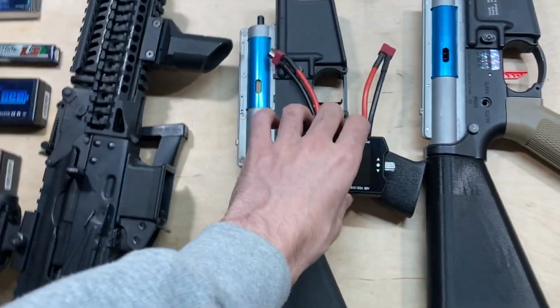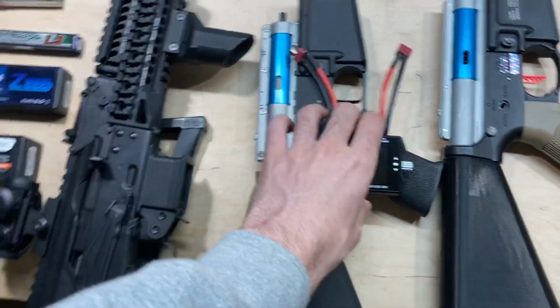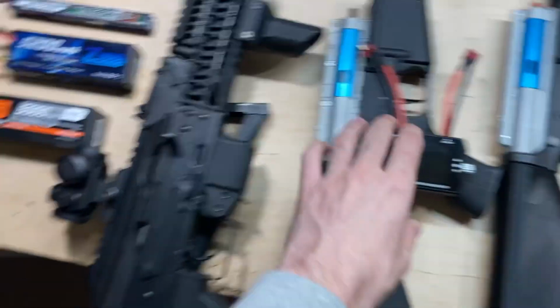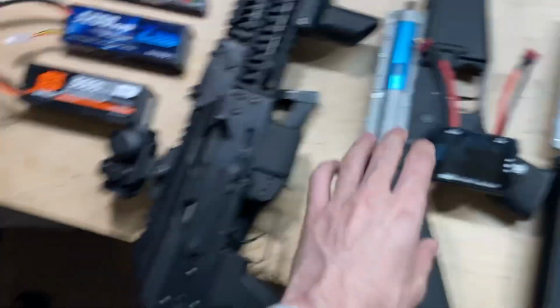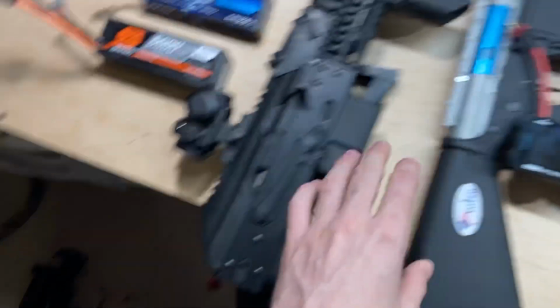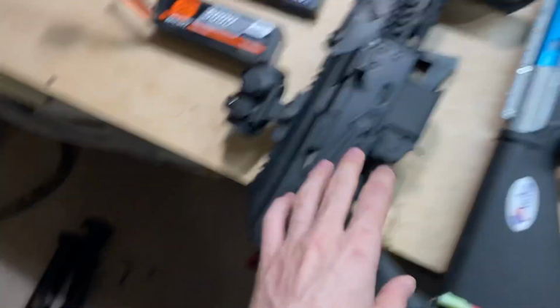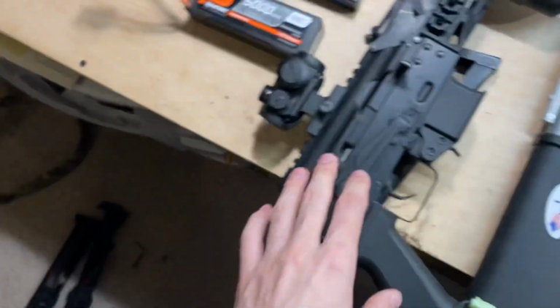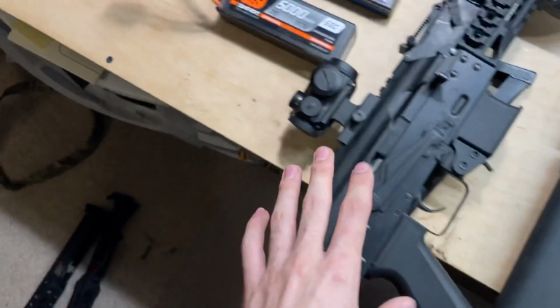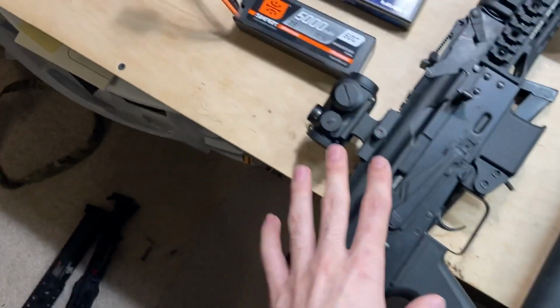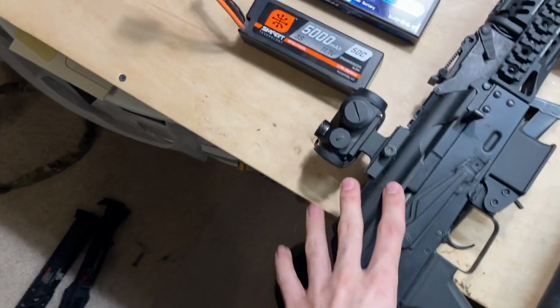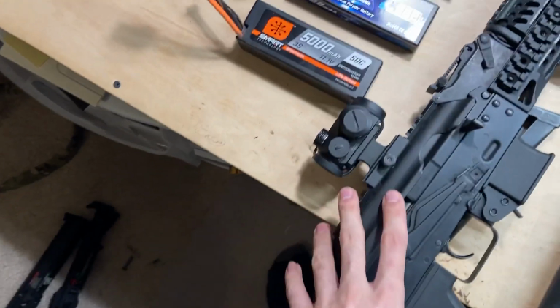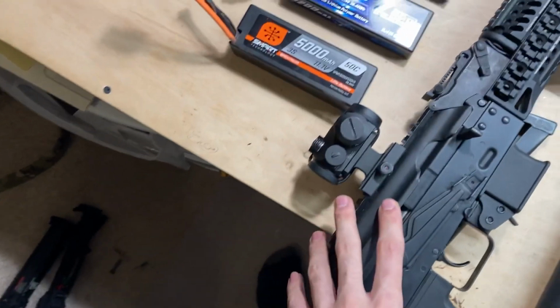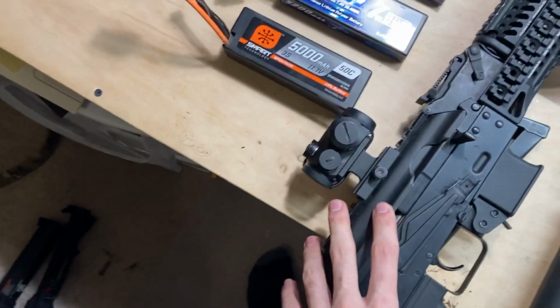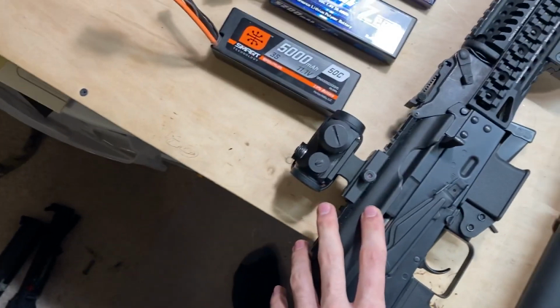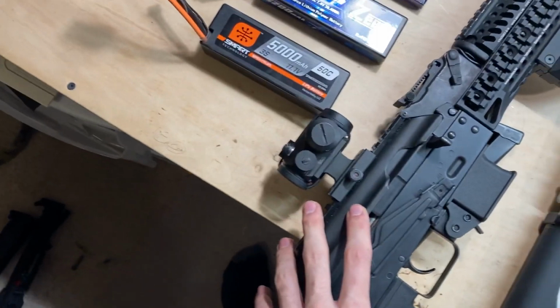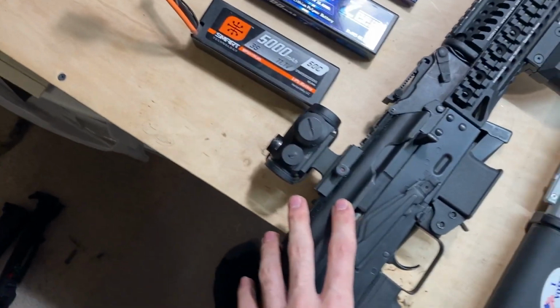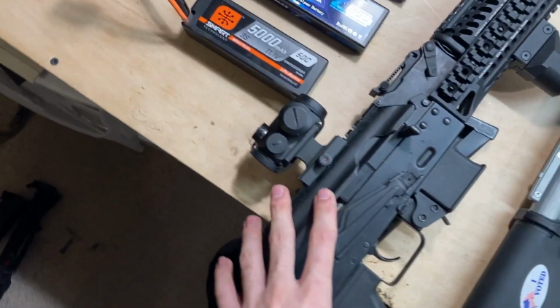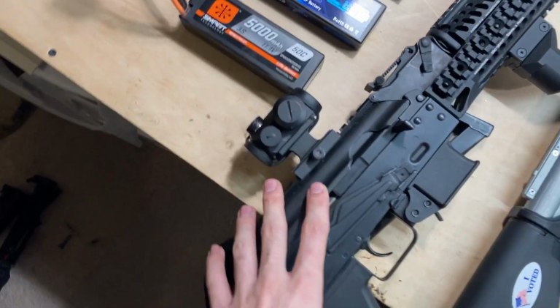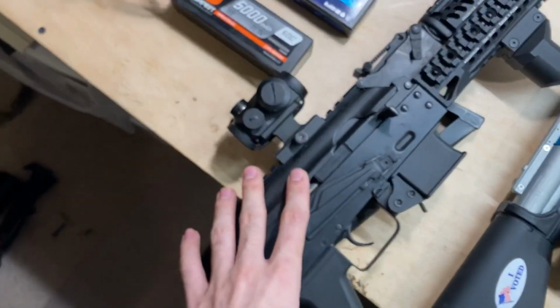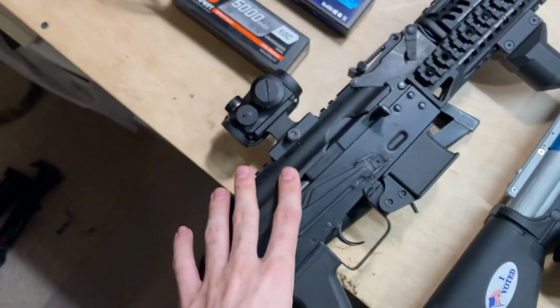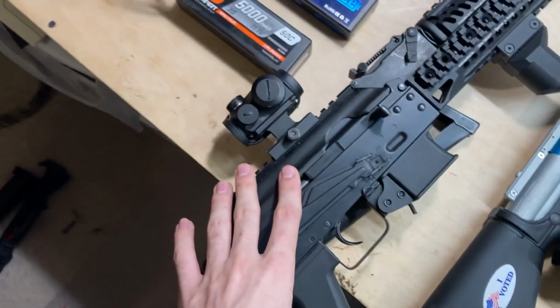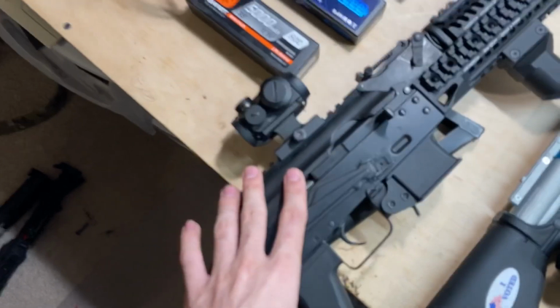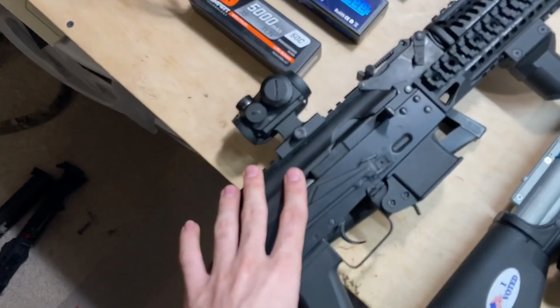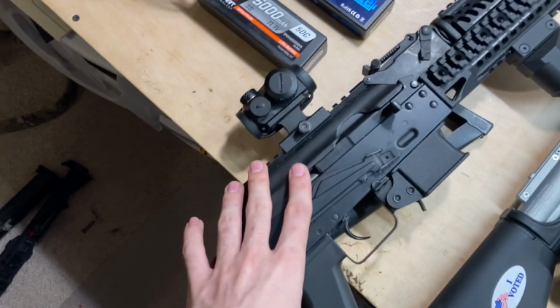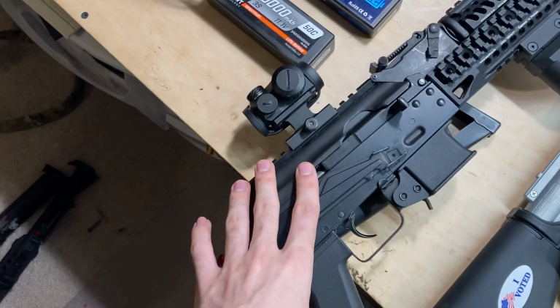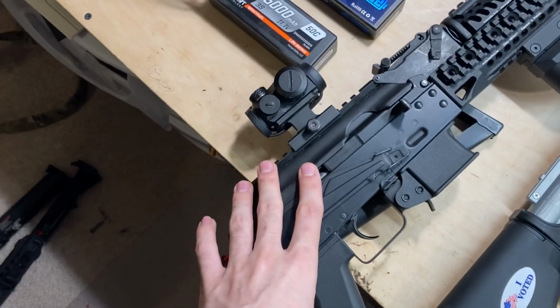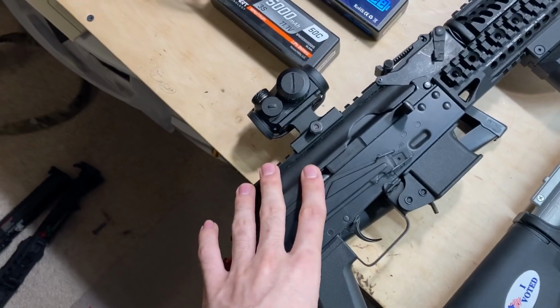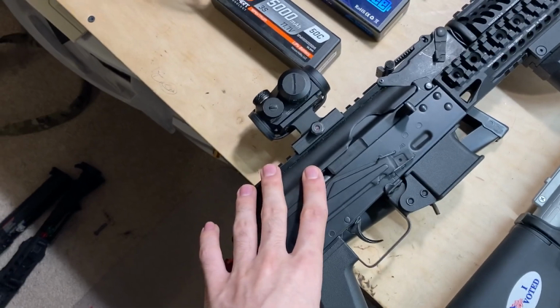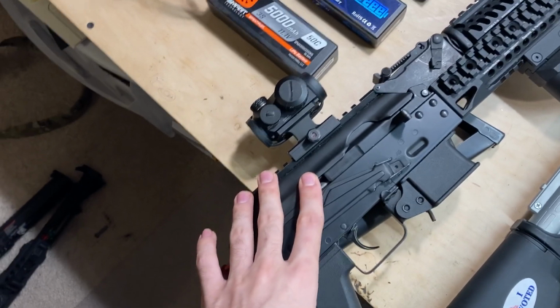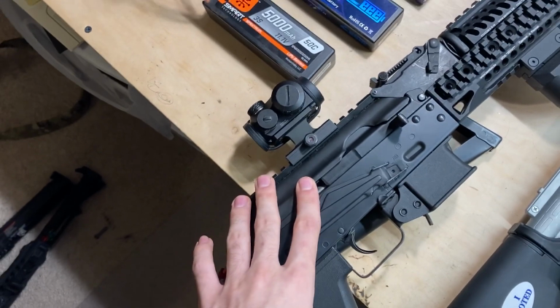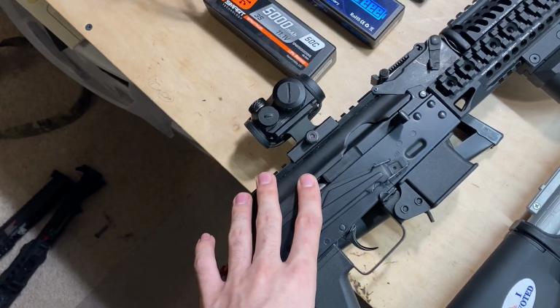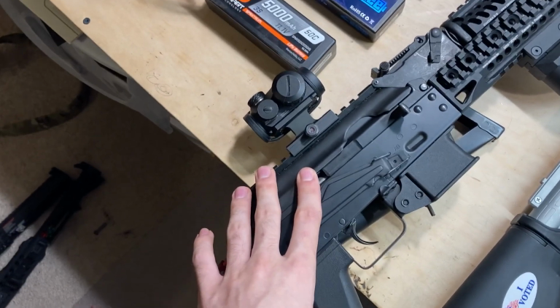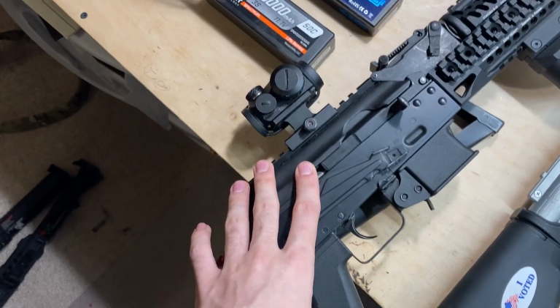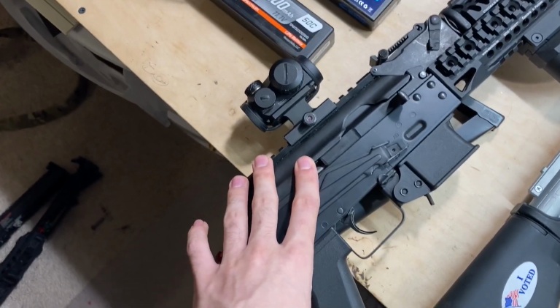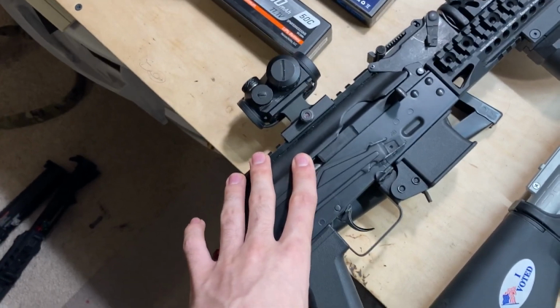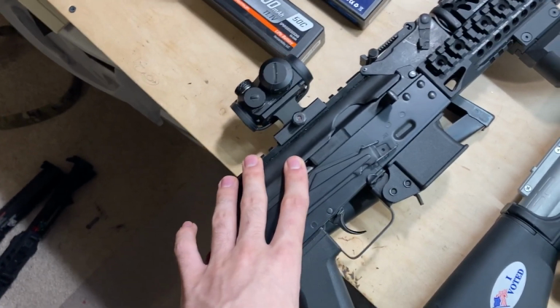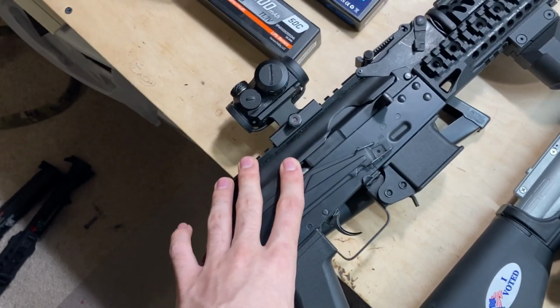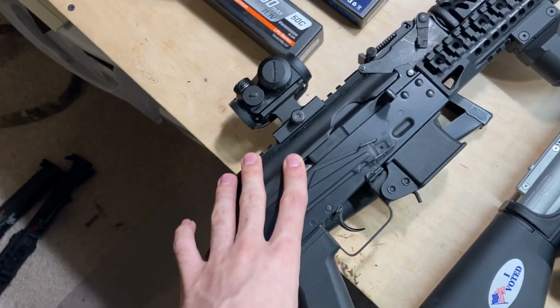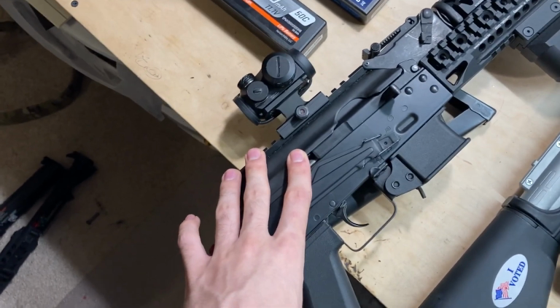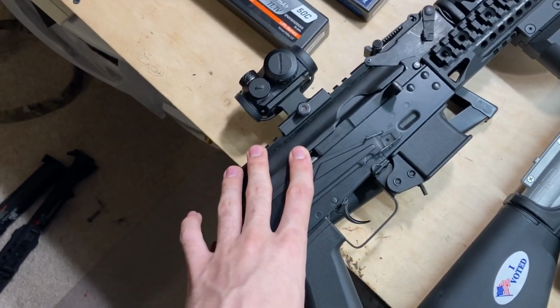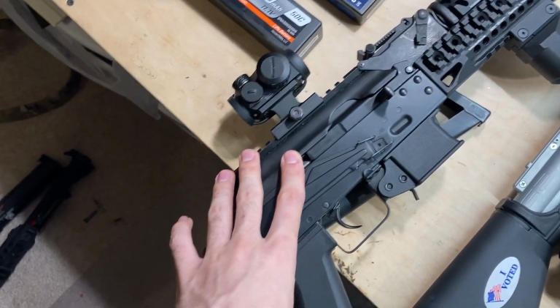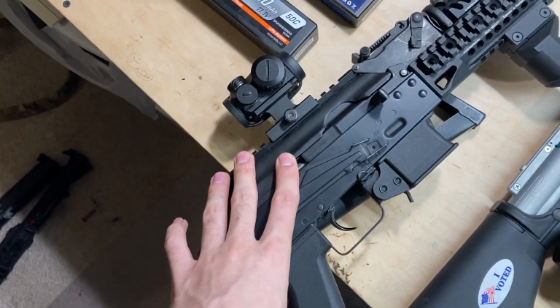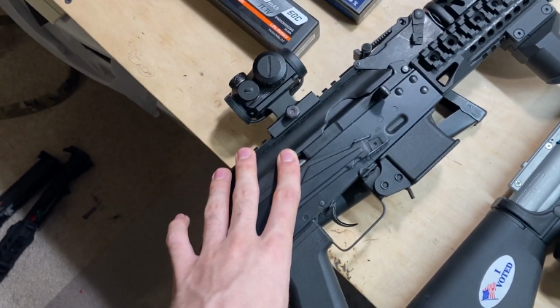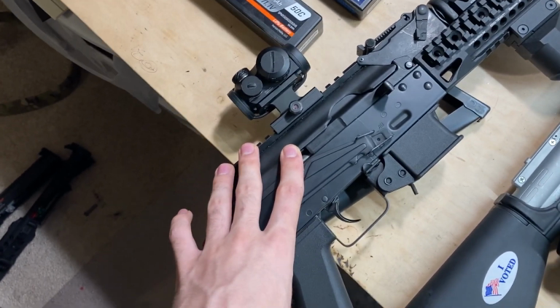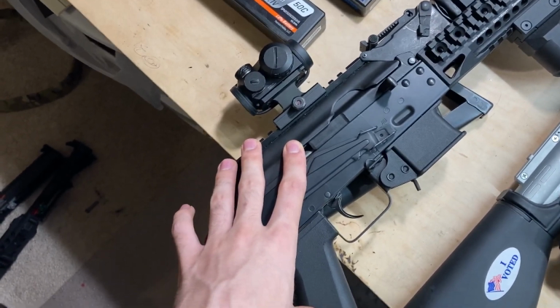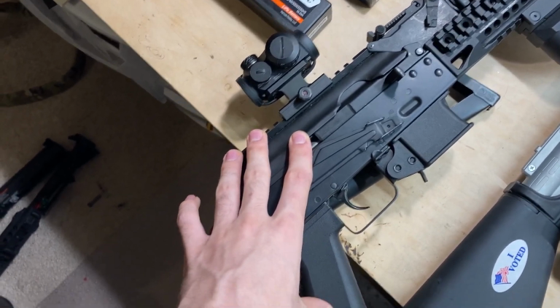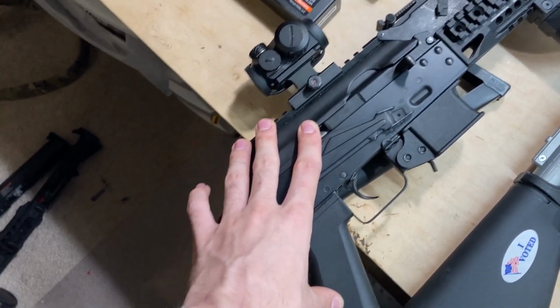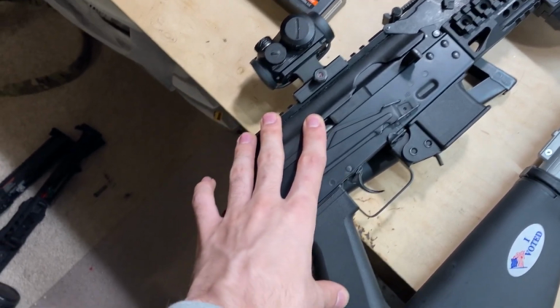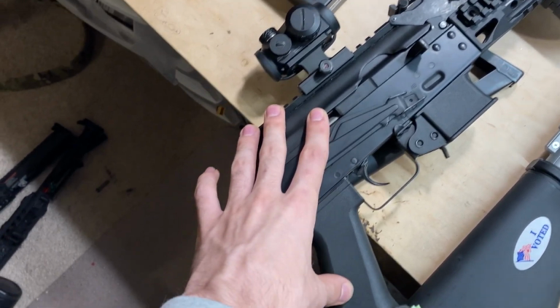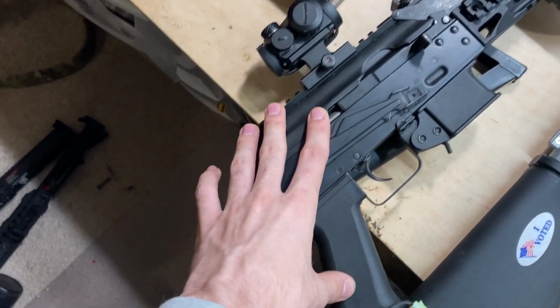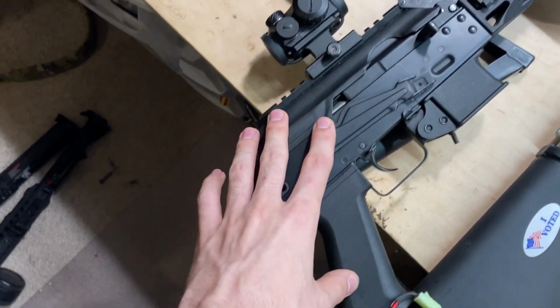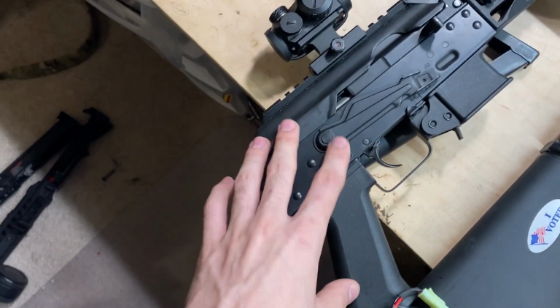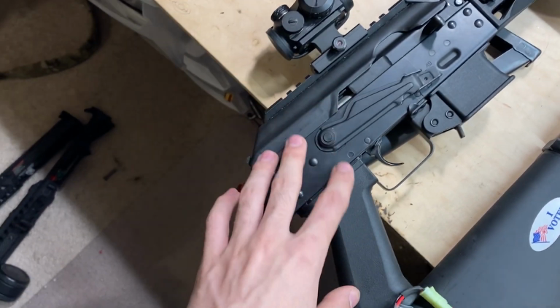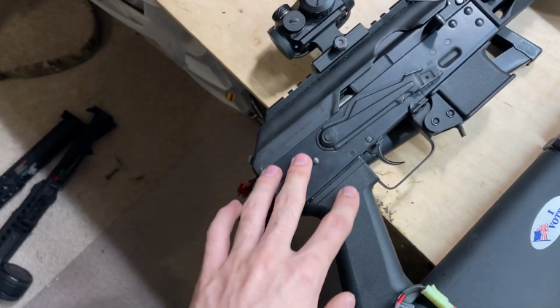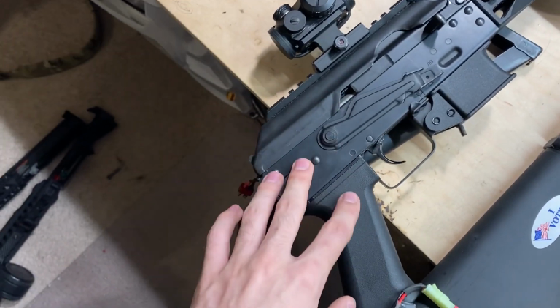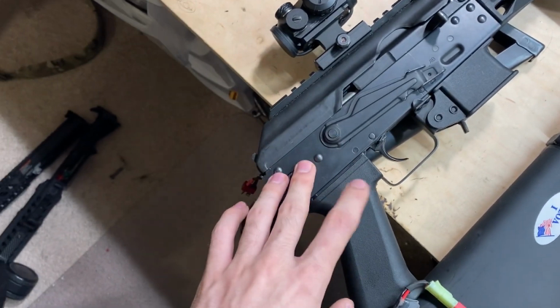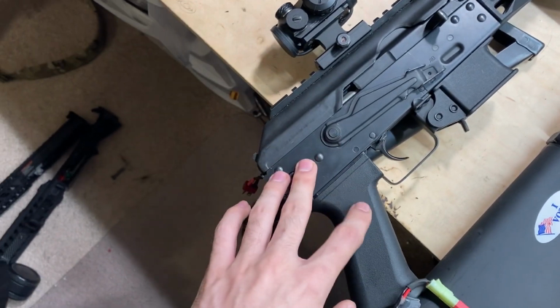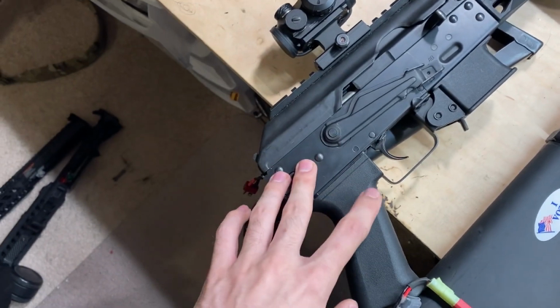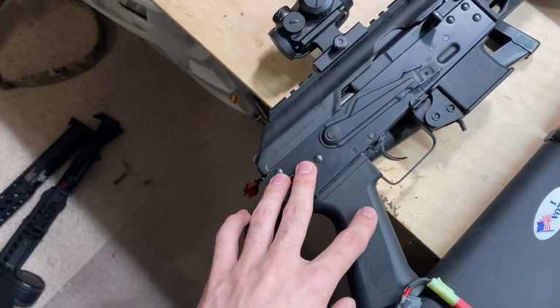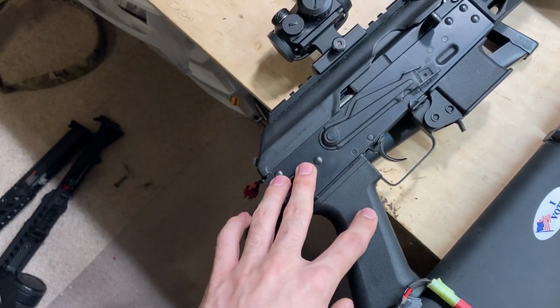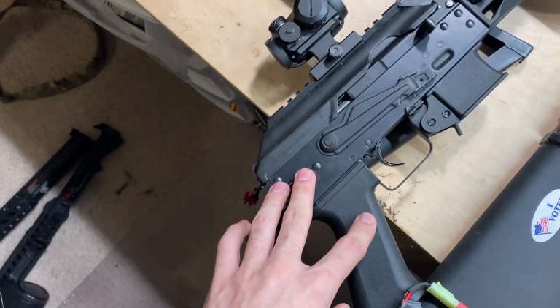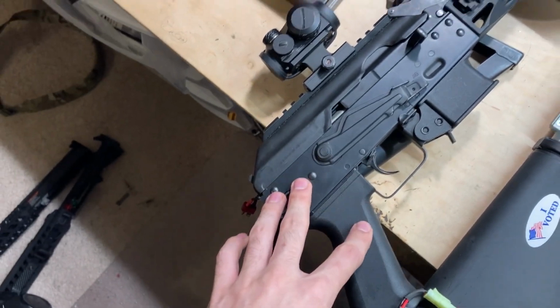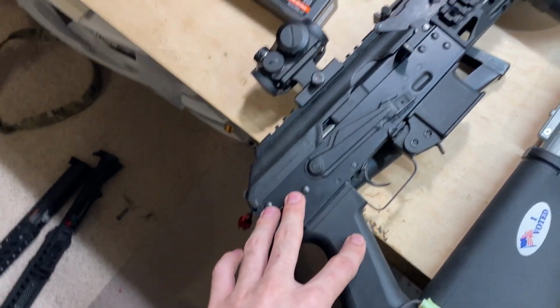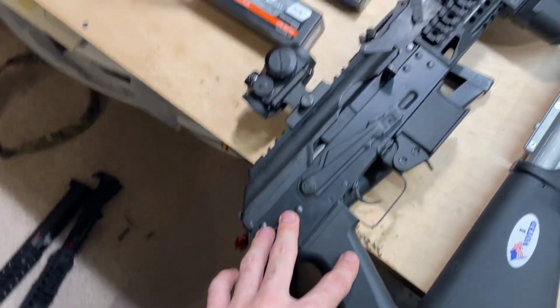Then here is my PP19 build. This is a full stroke 12 to 1 gear set with an ASG Infinity 22K in here.